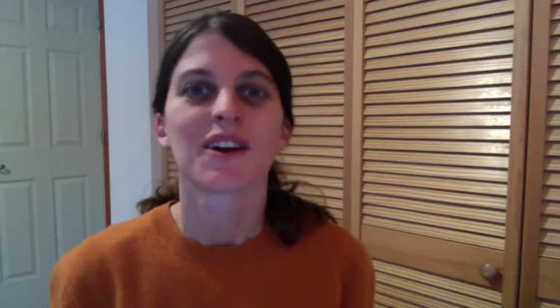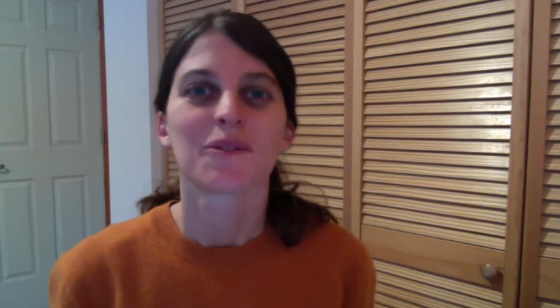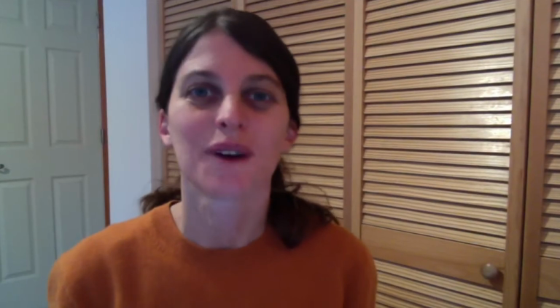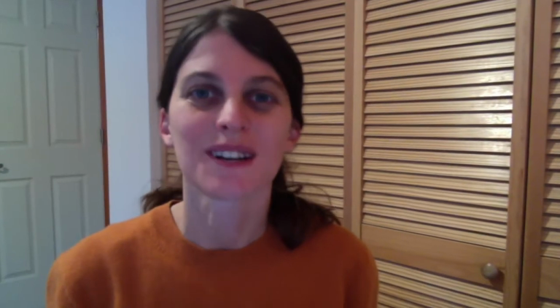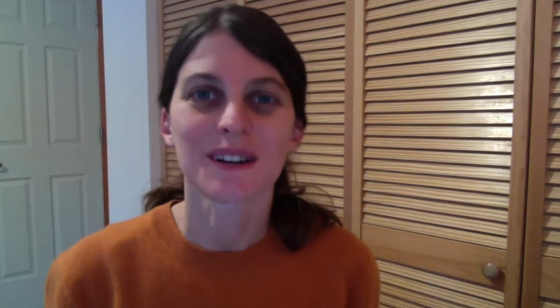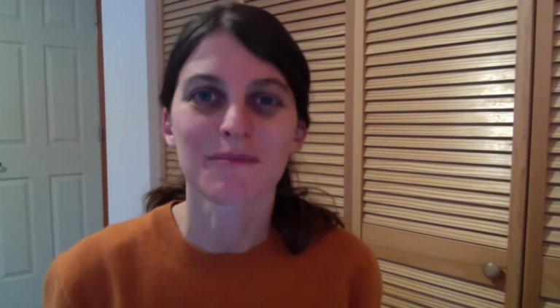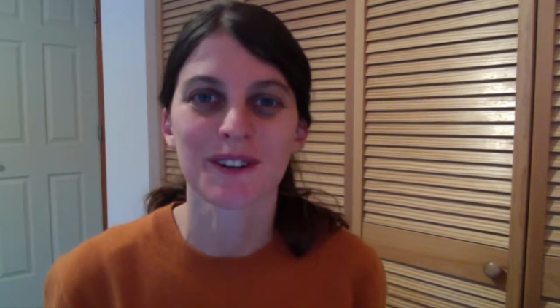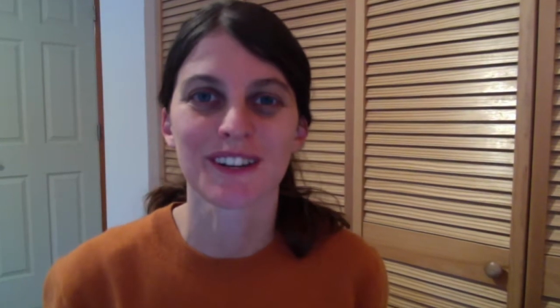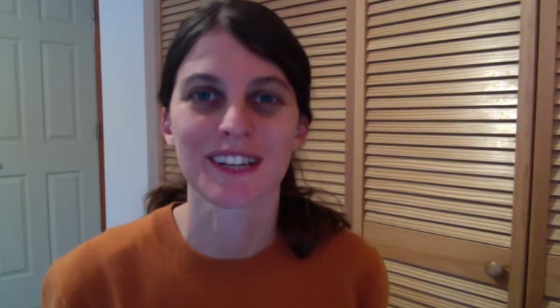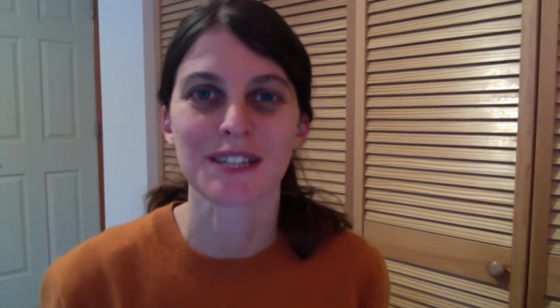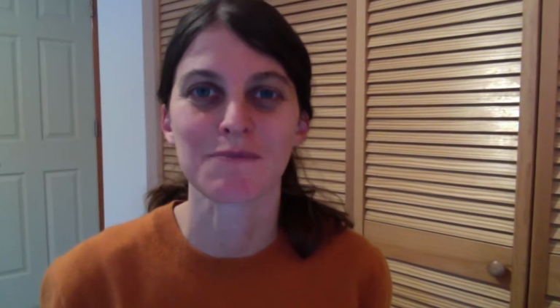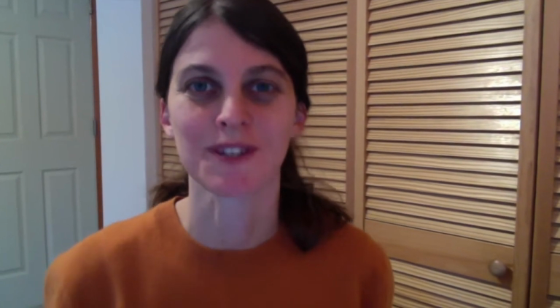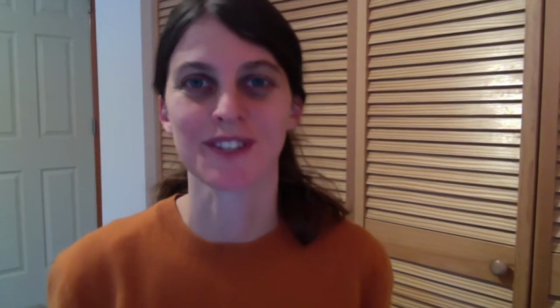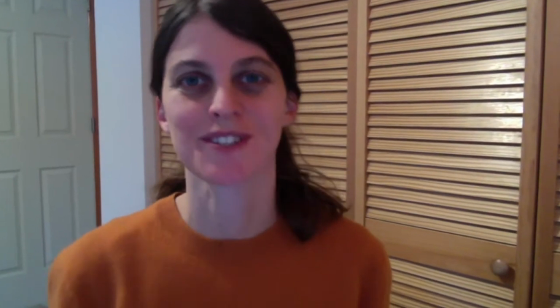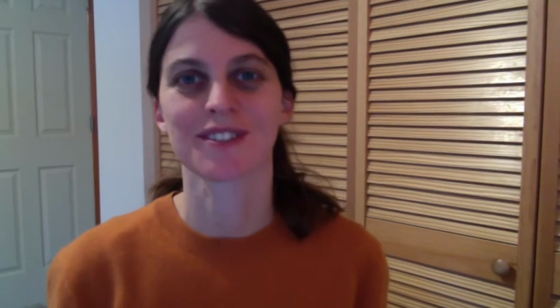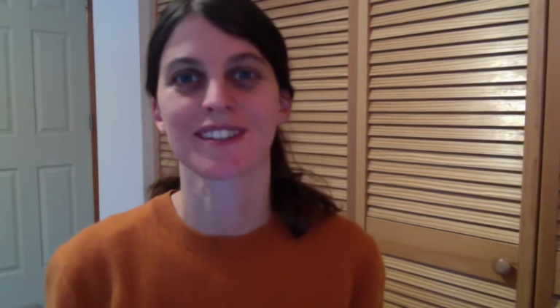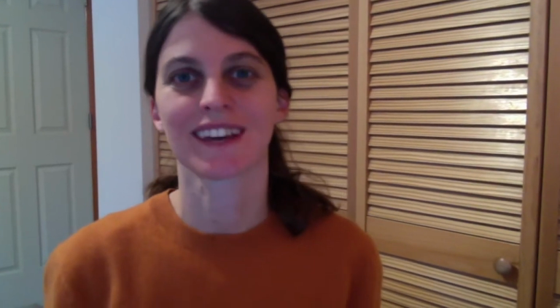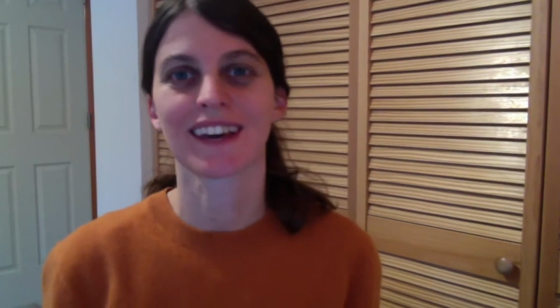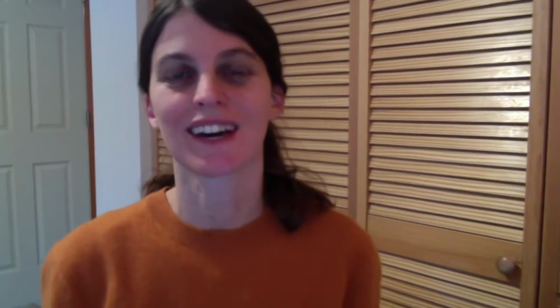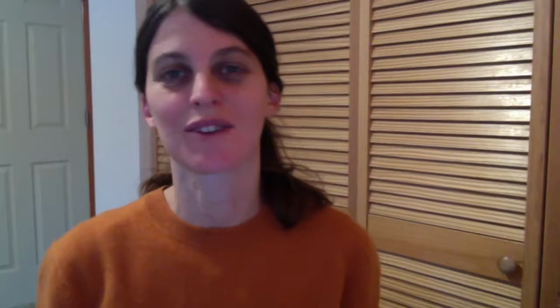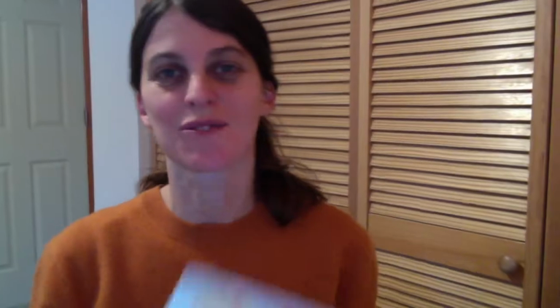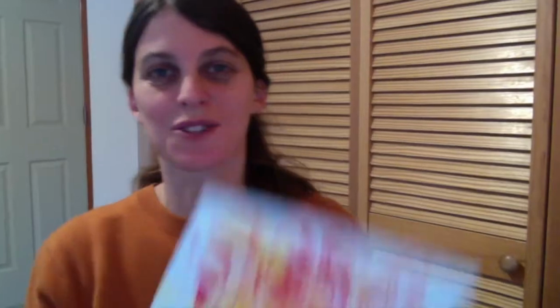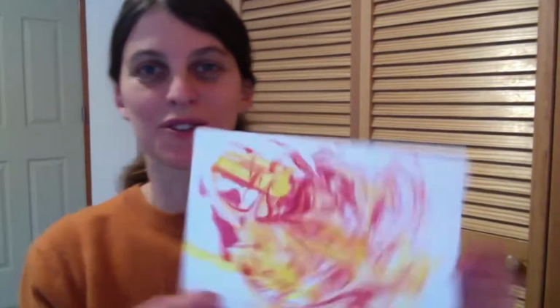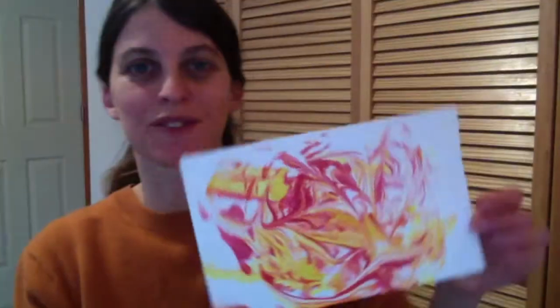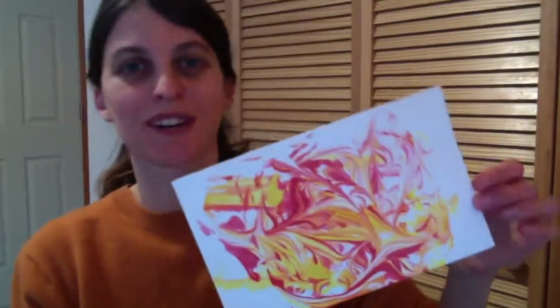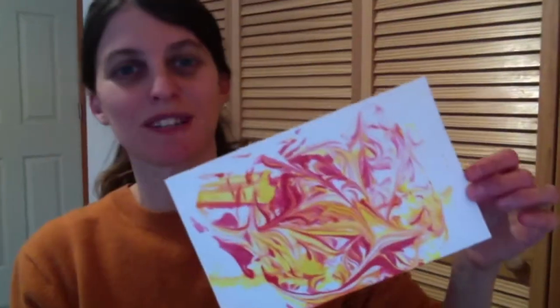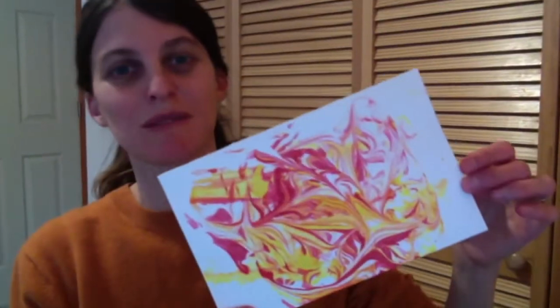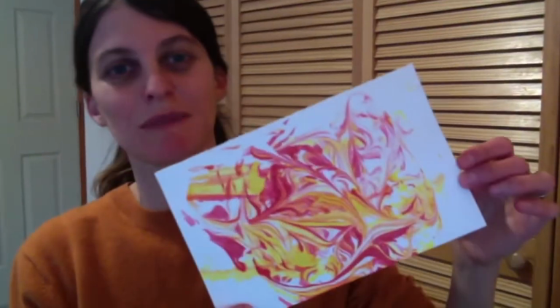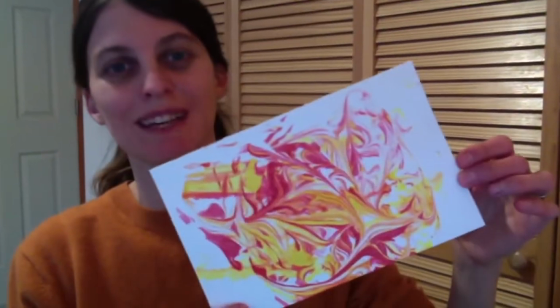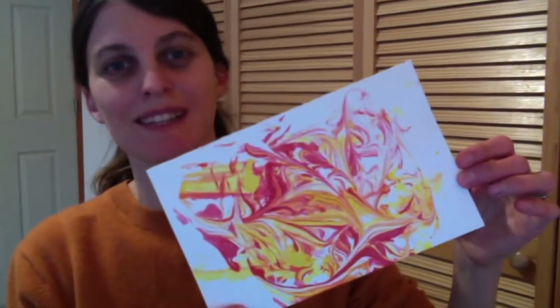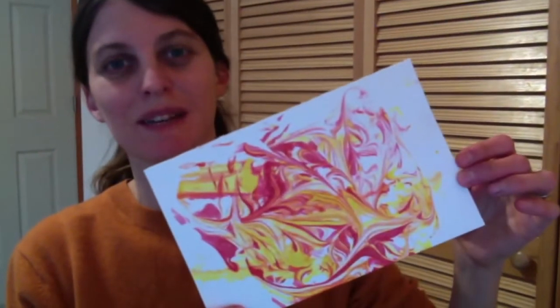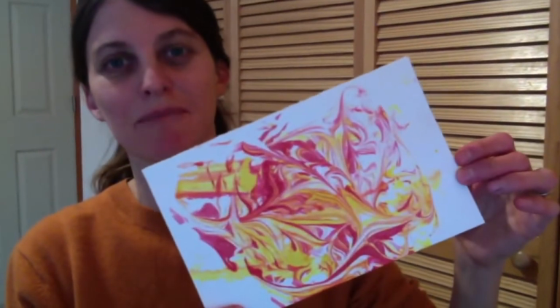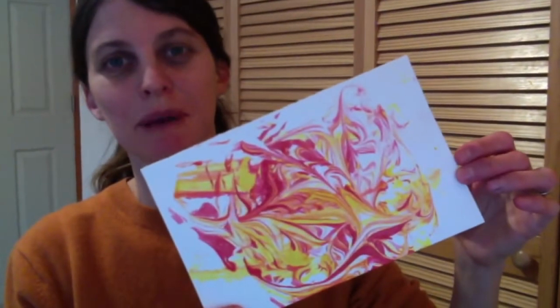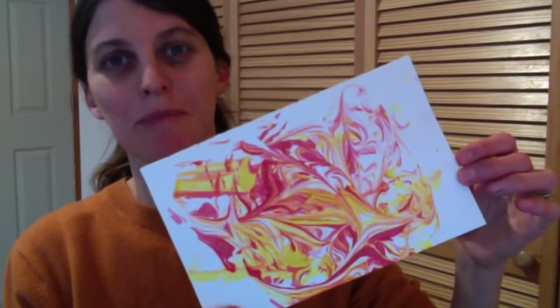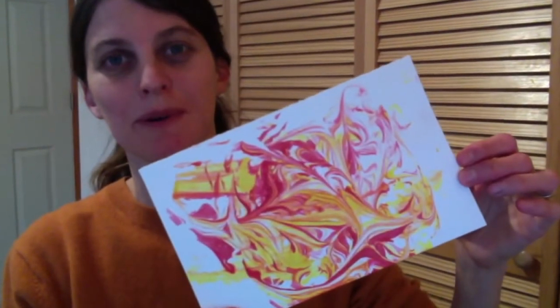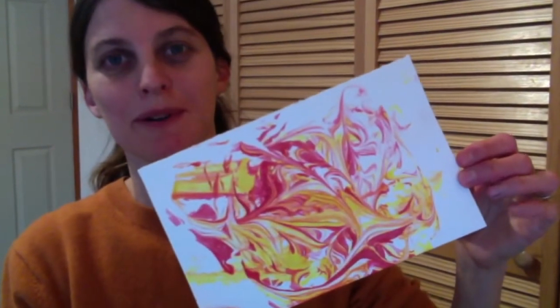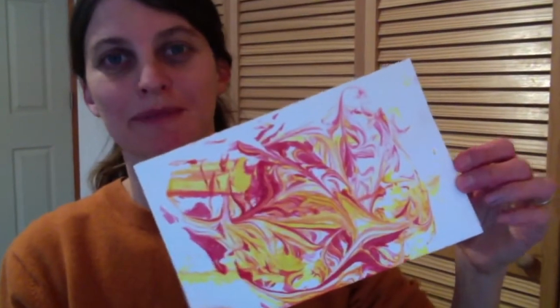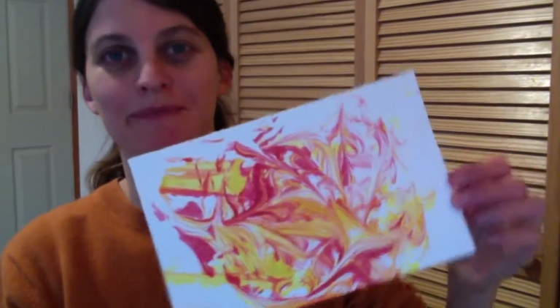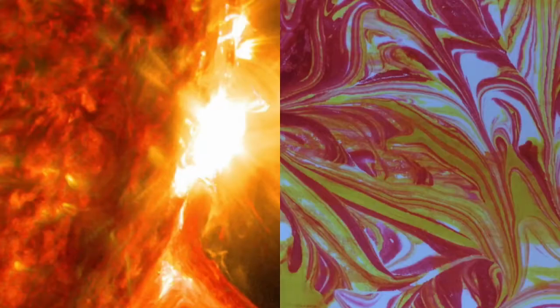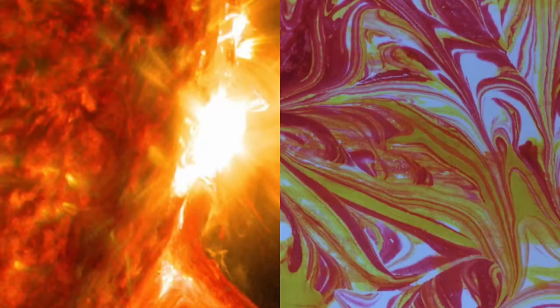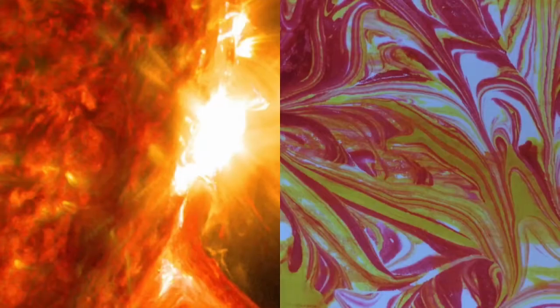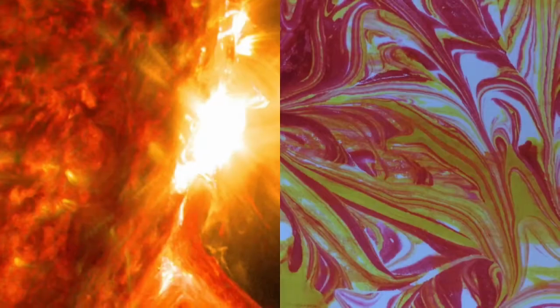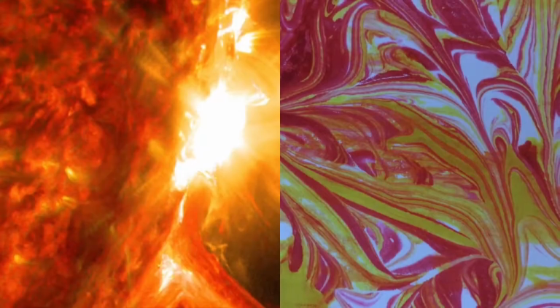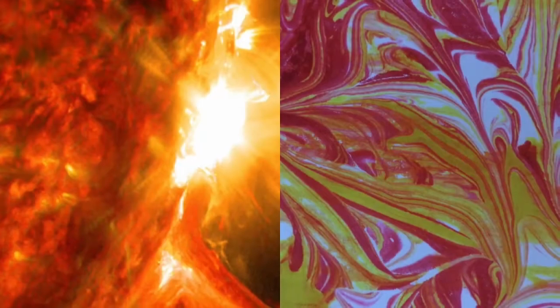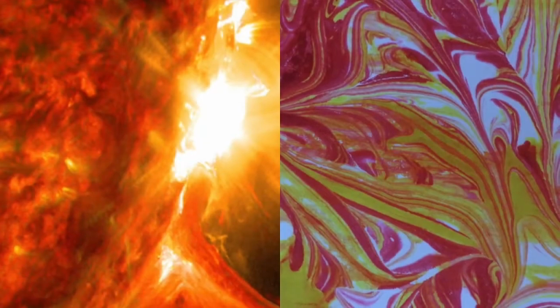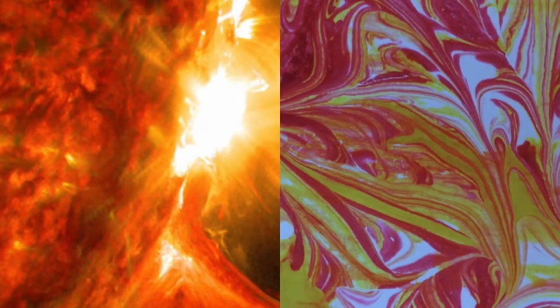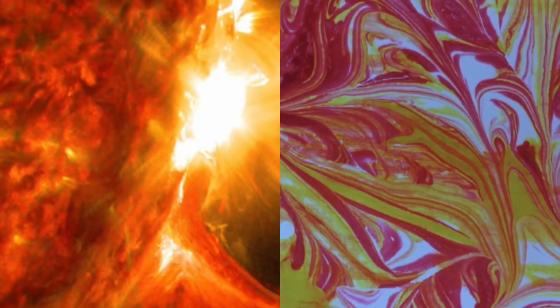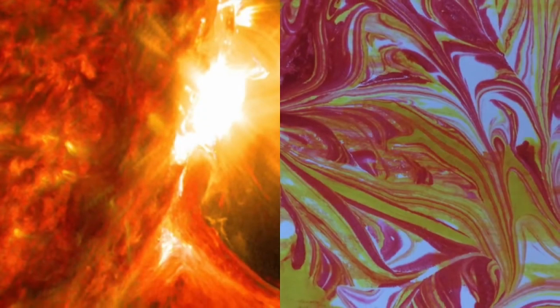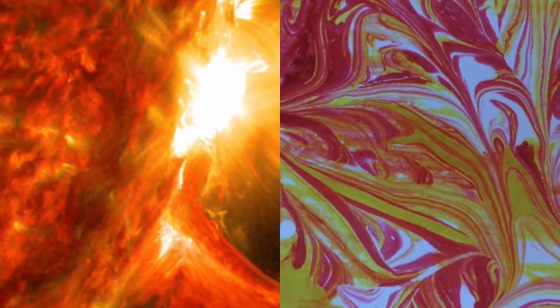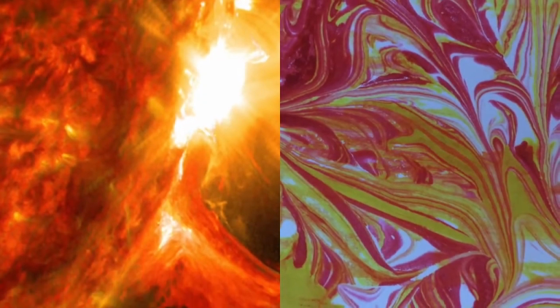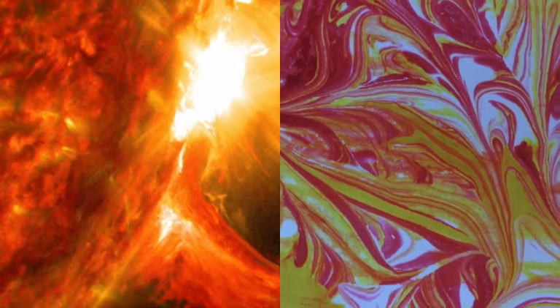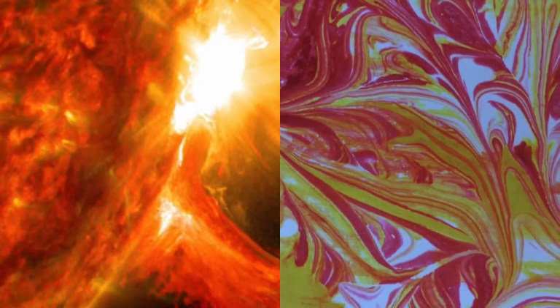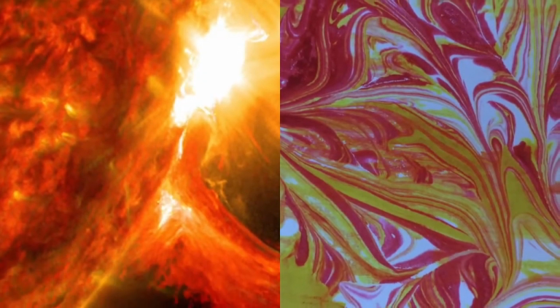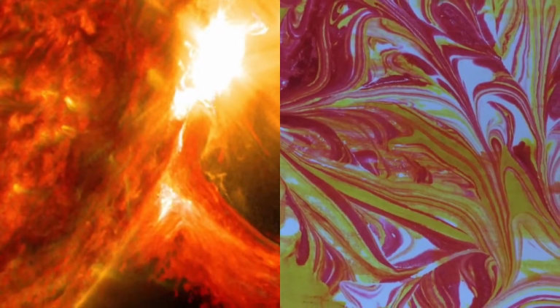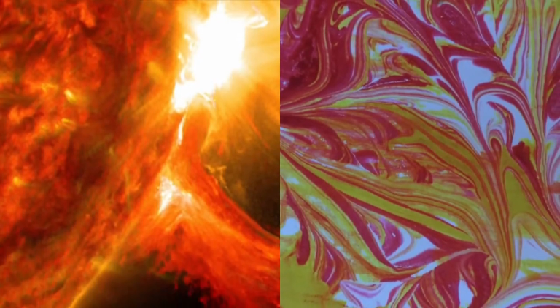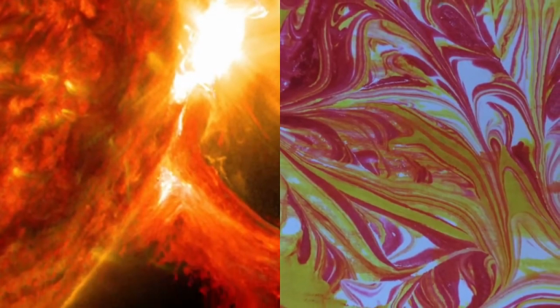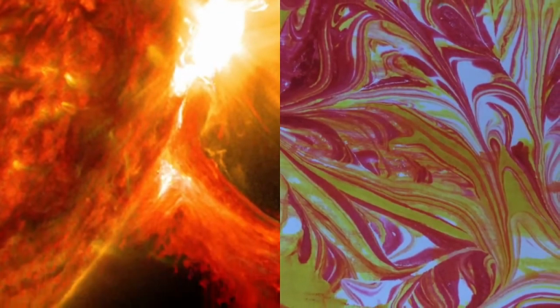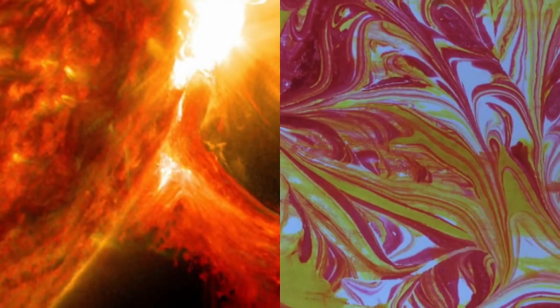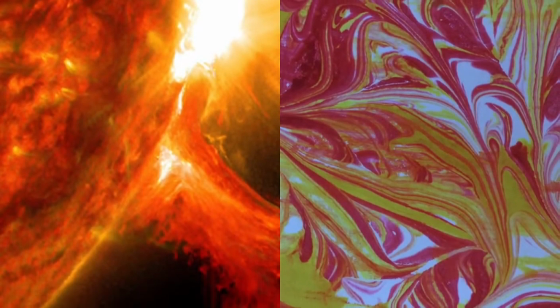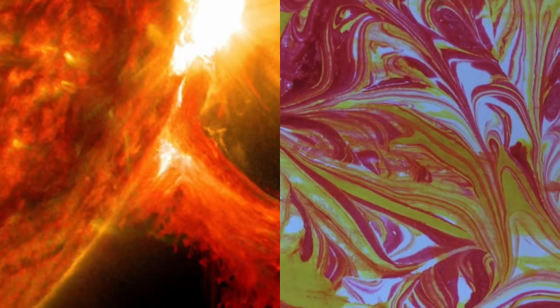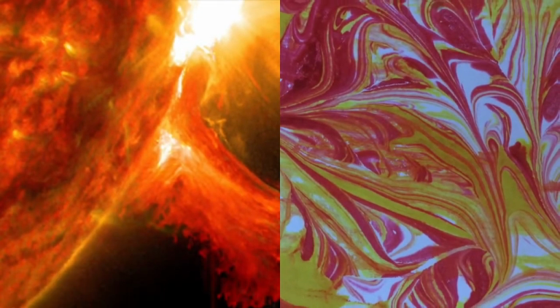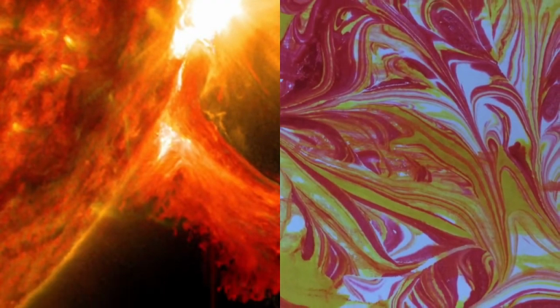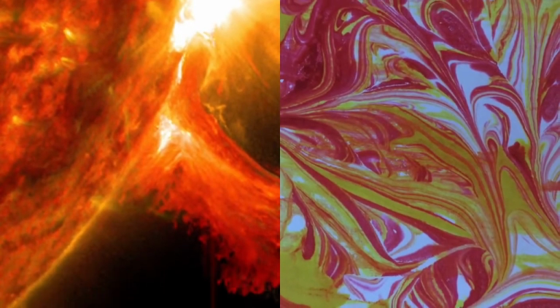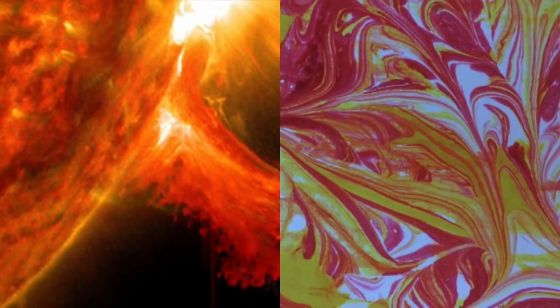Welcome Early Explorers! Today I will show you how to make sun paper. Let's explore the sun by making a marbled print.